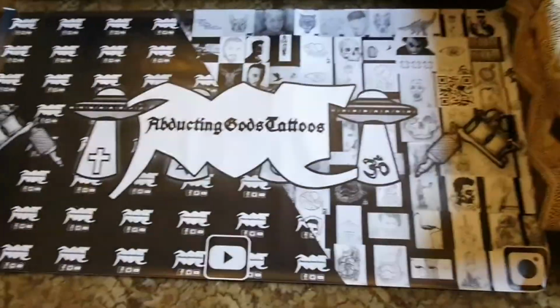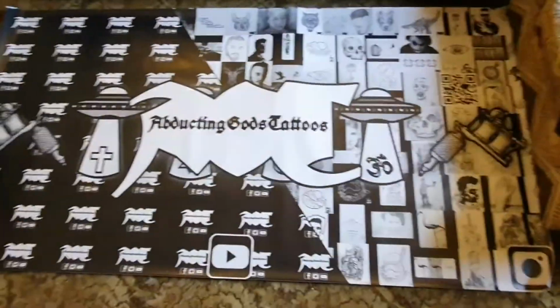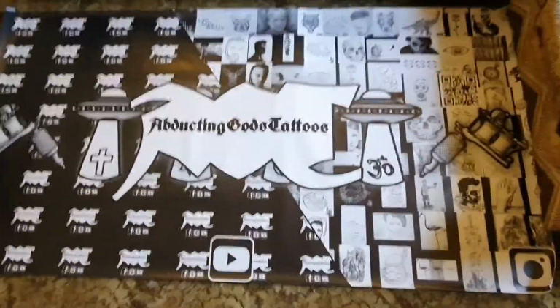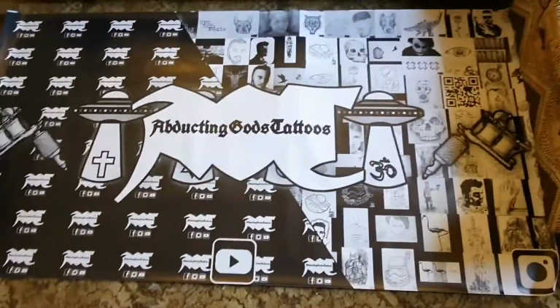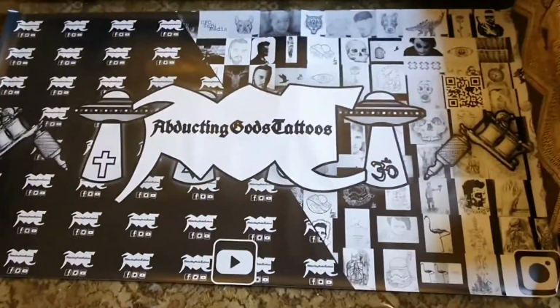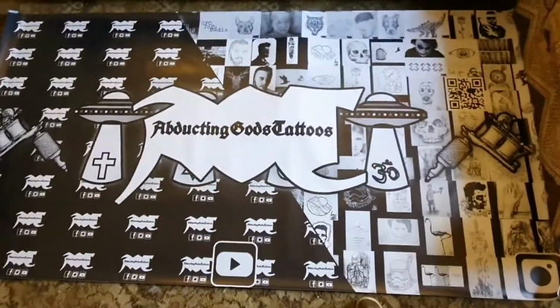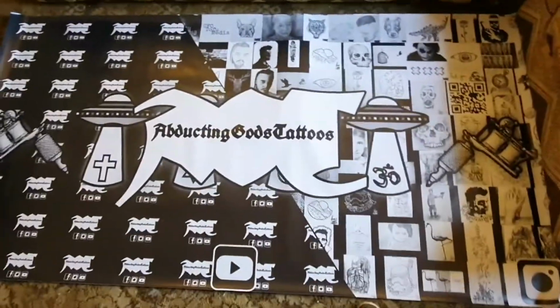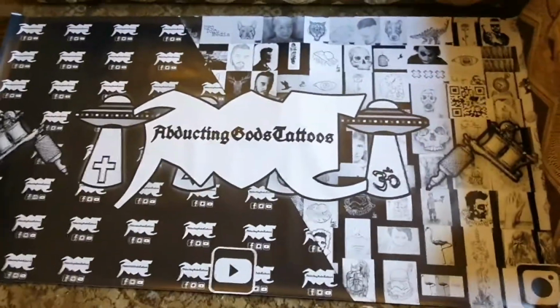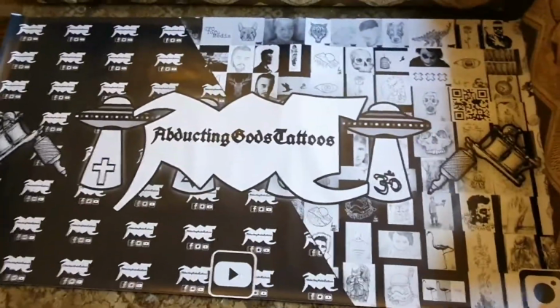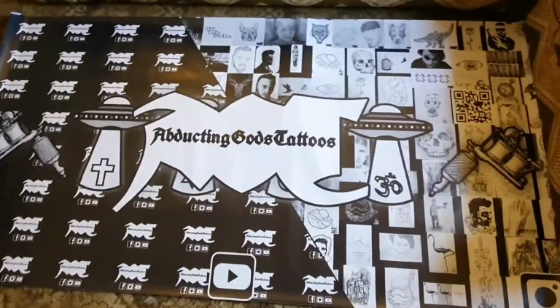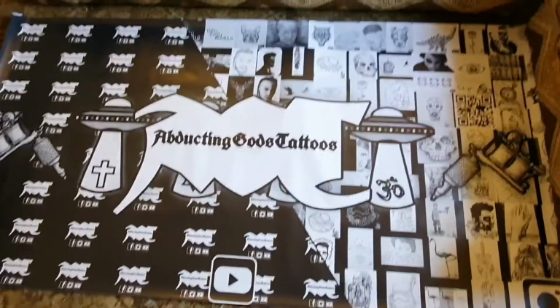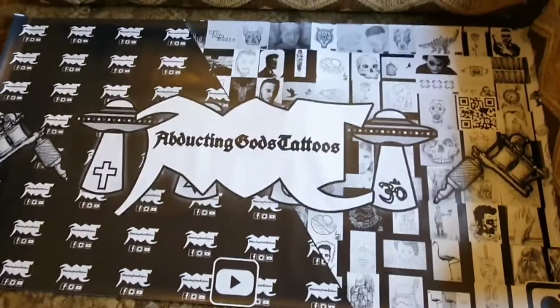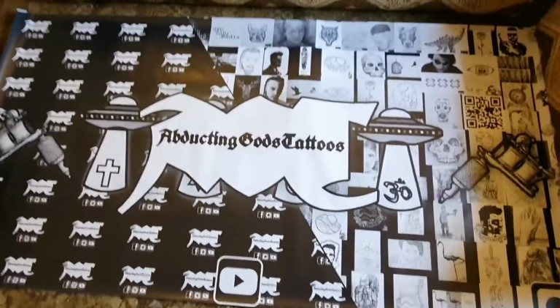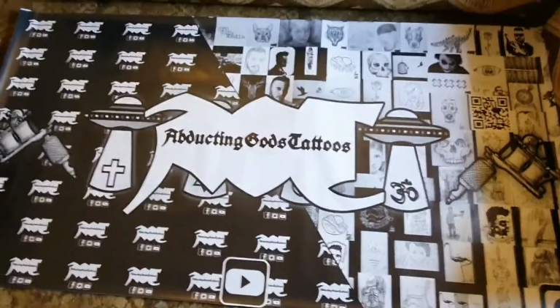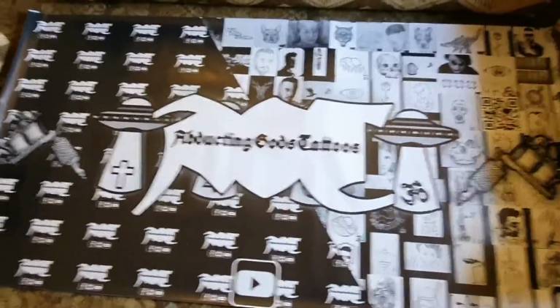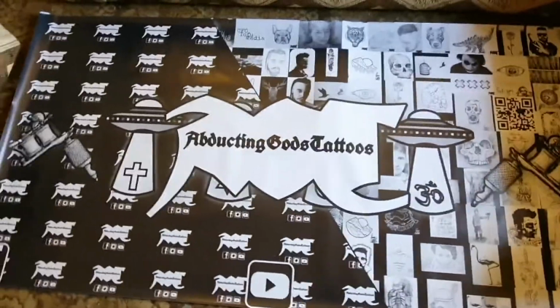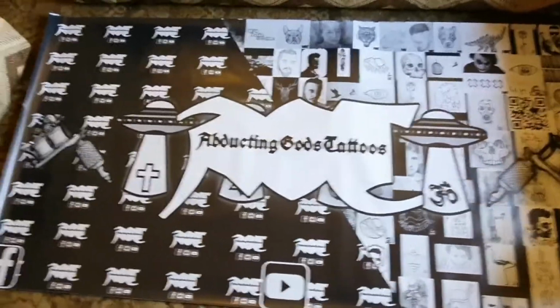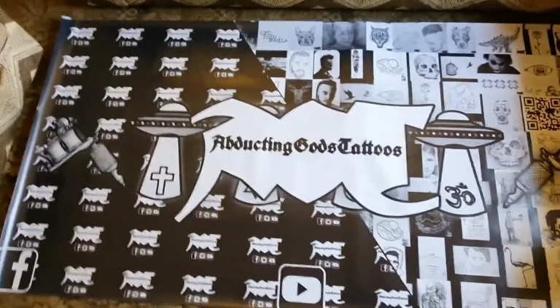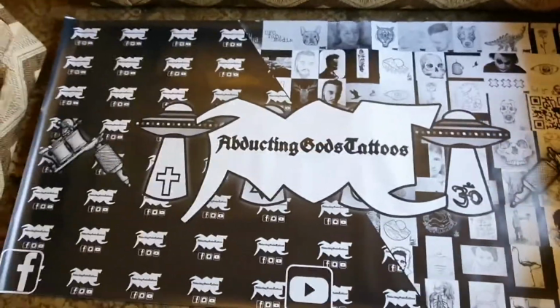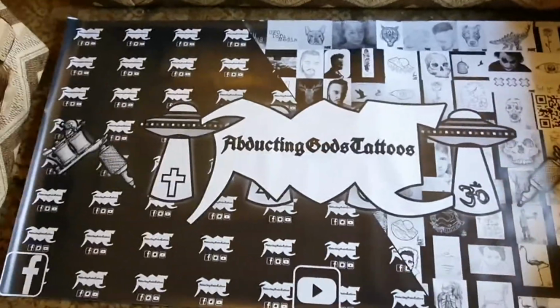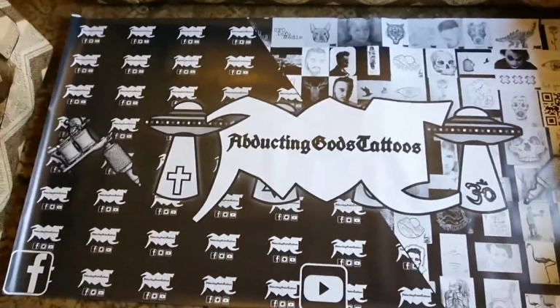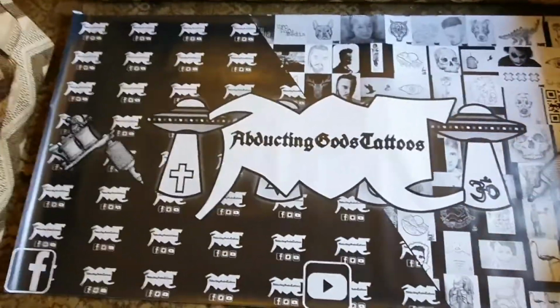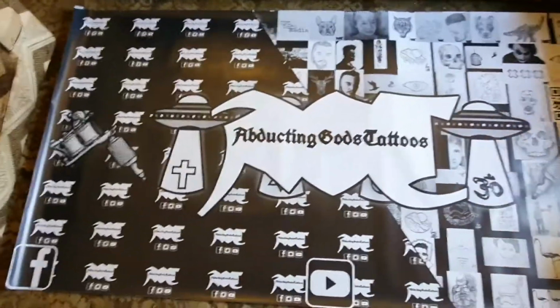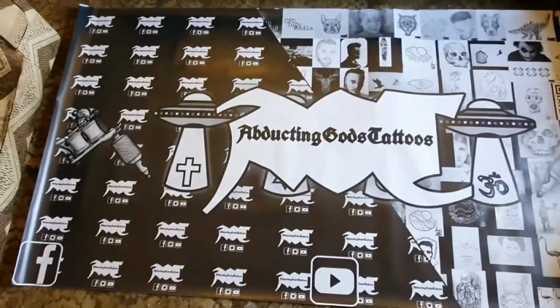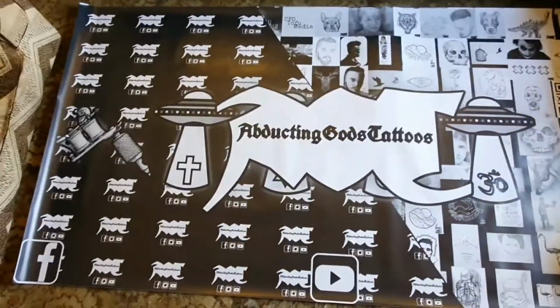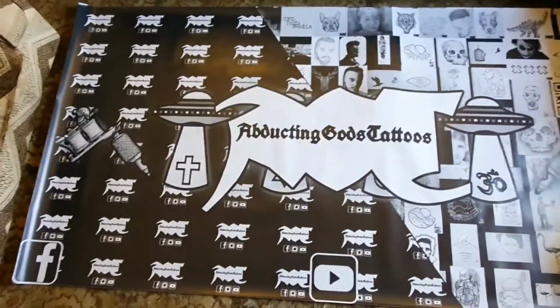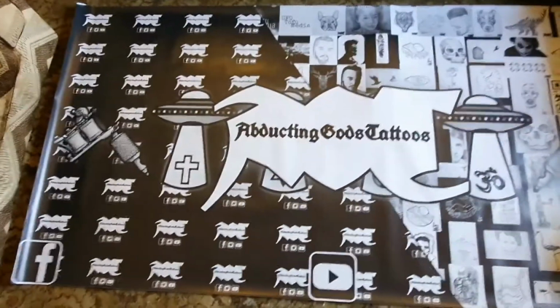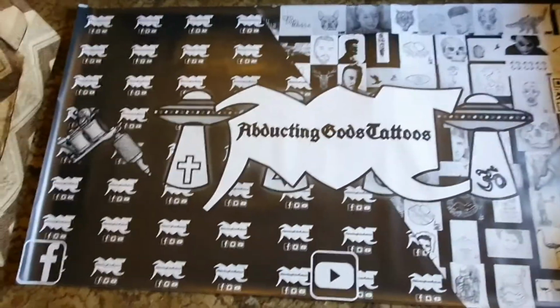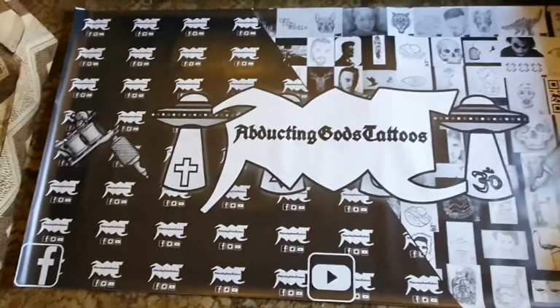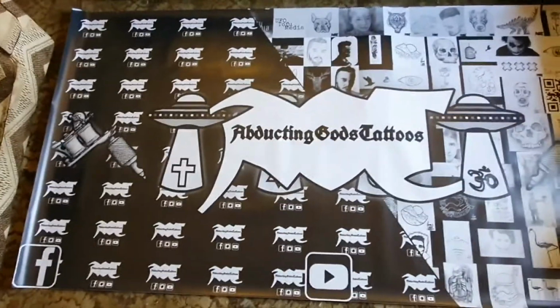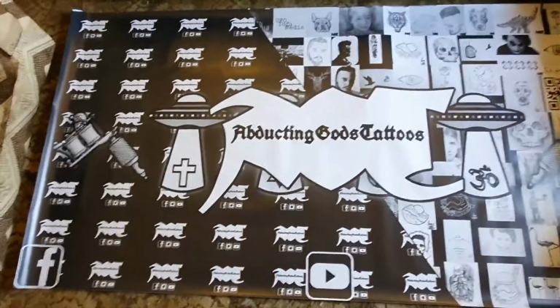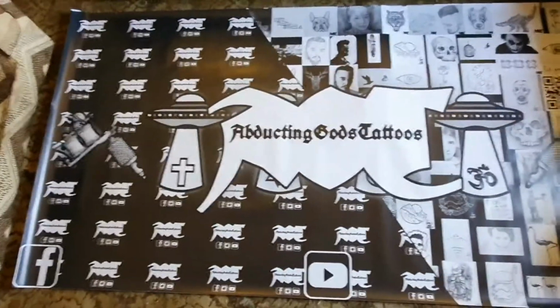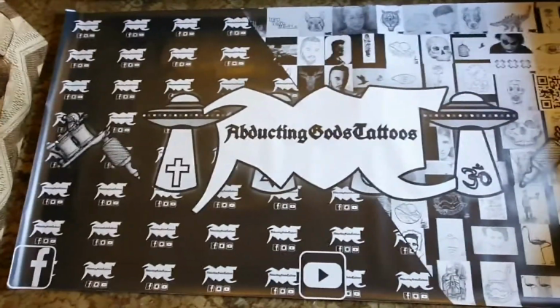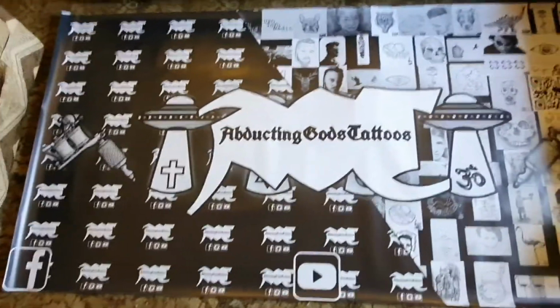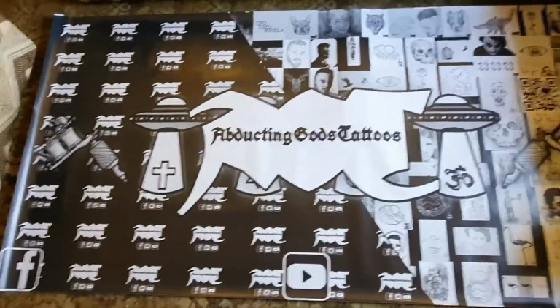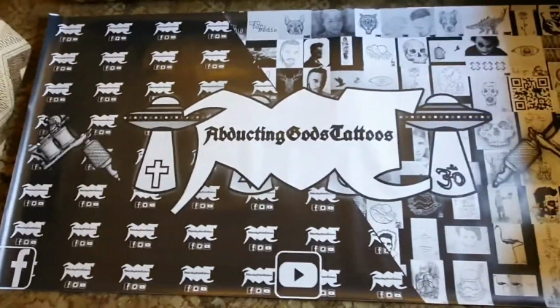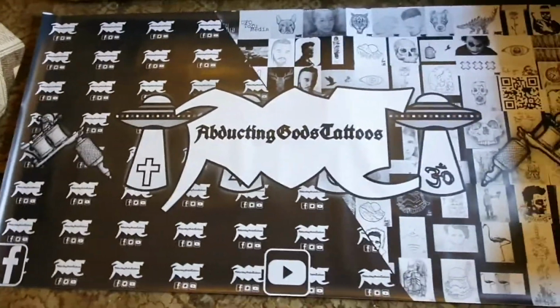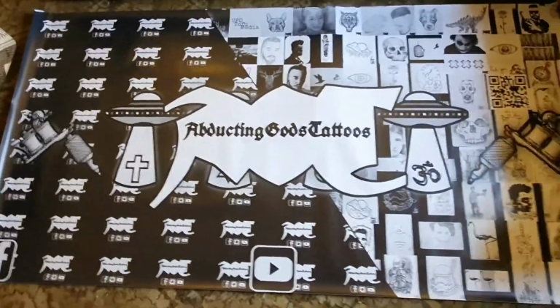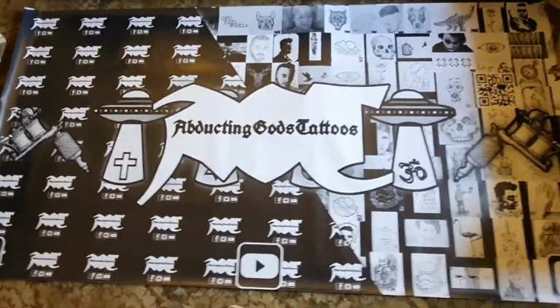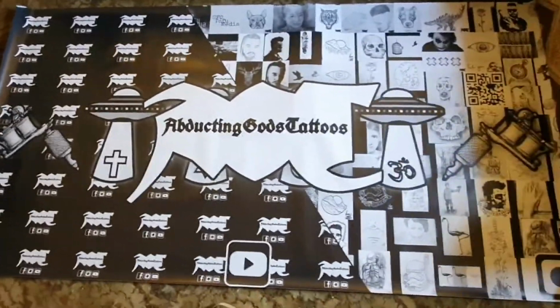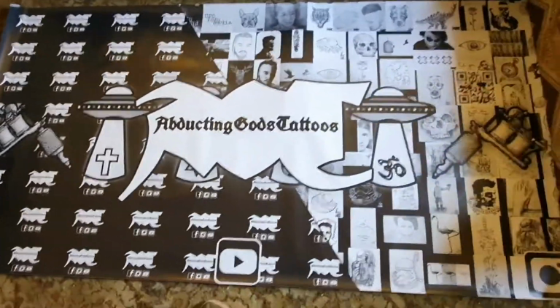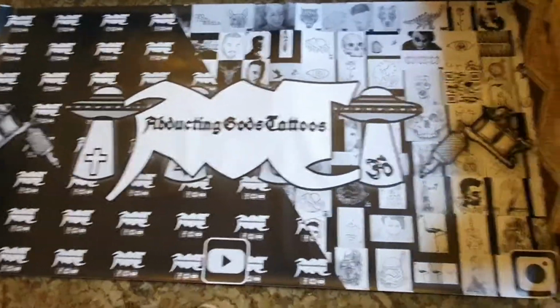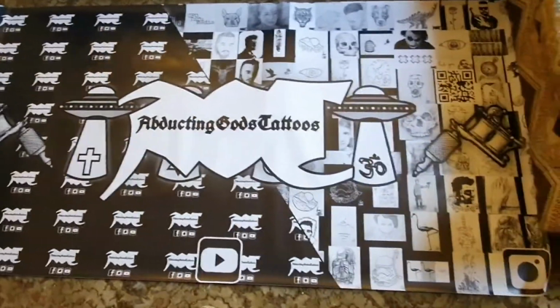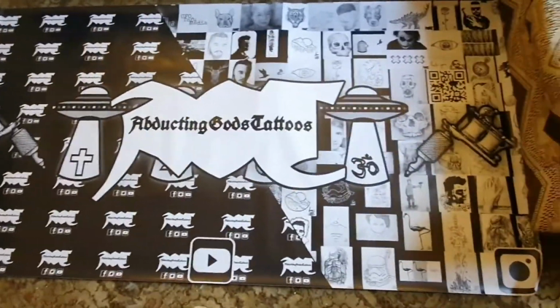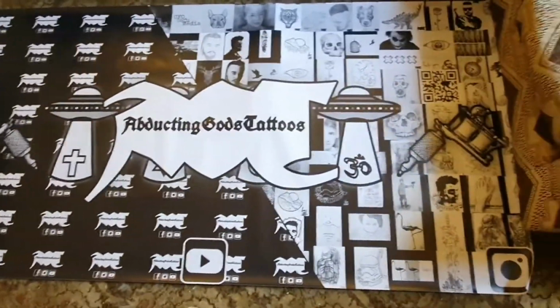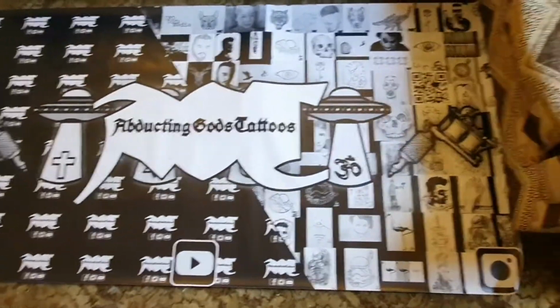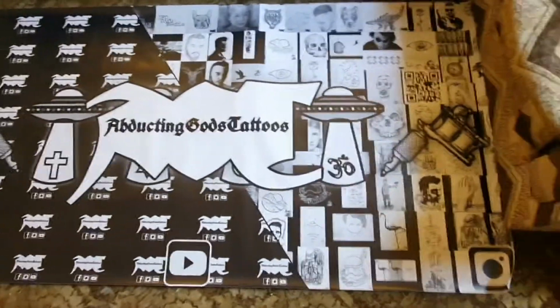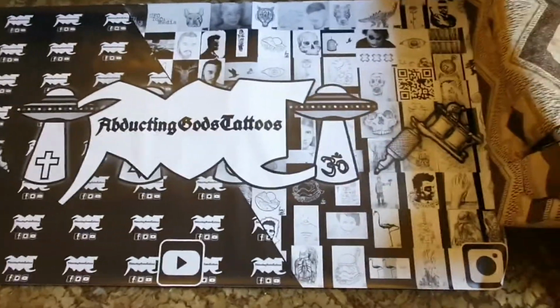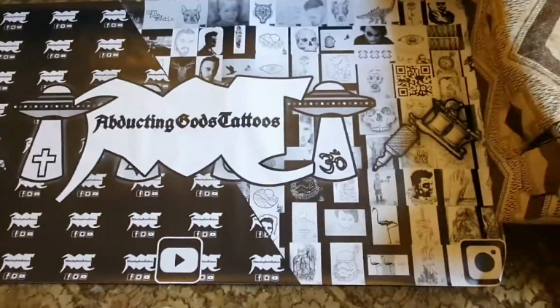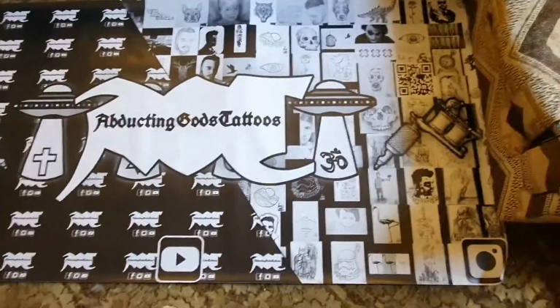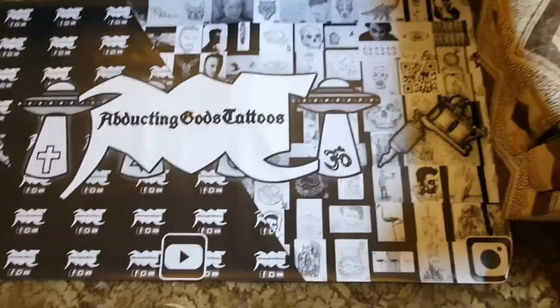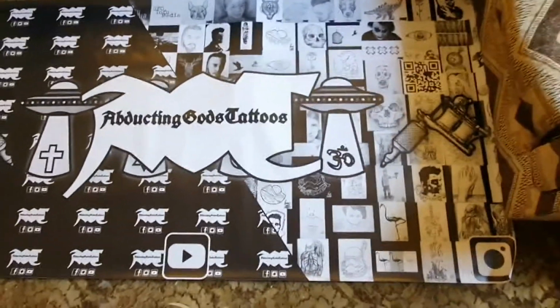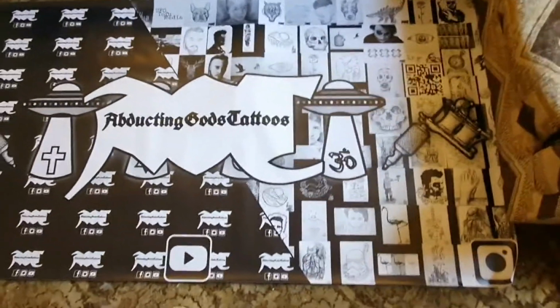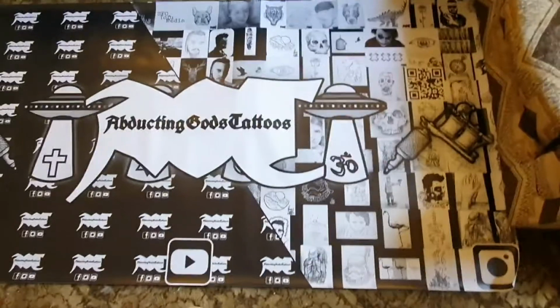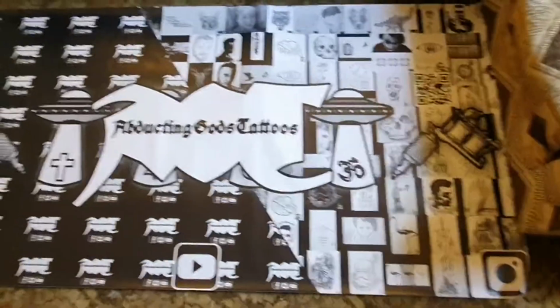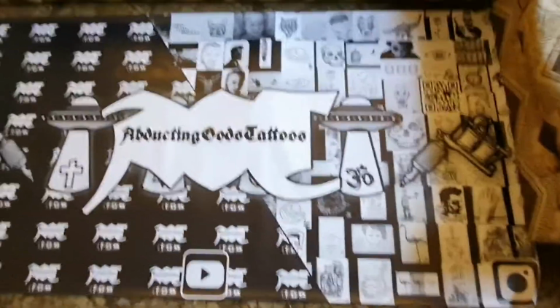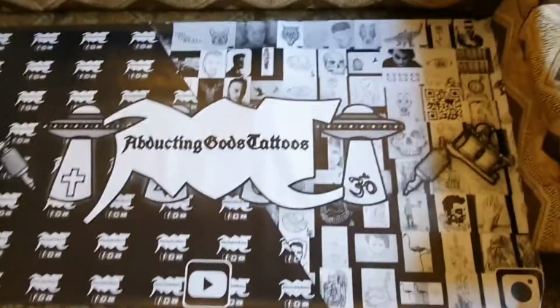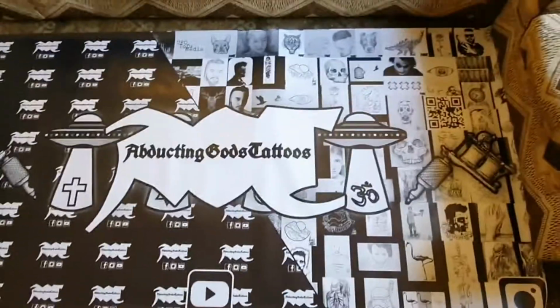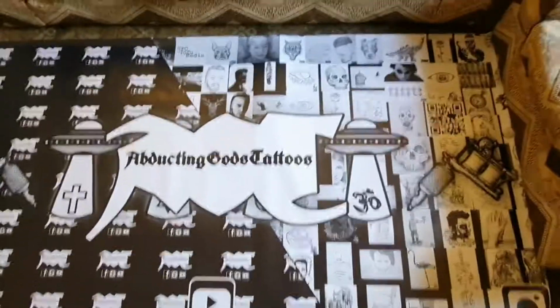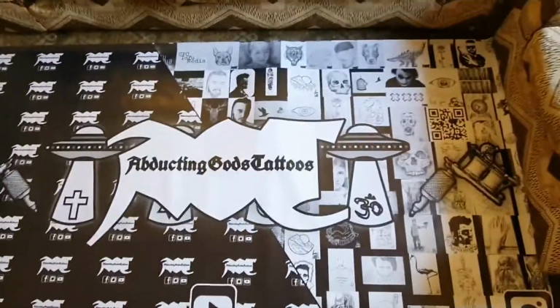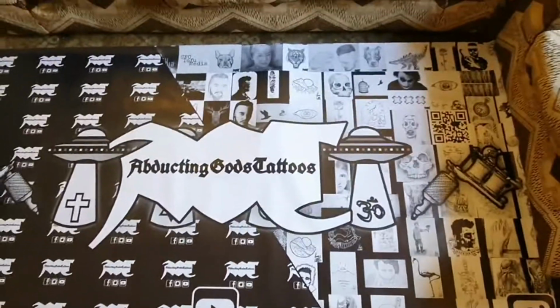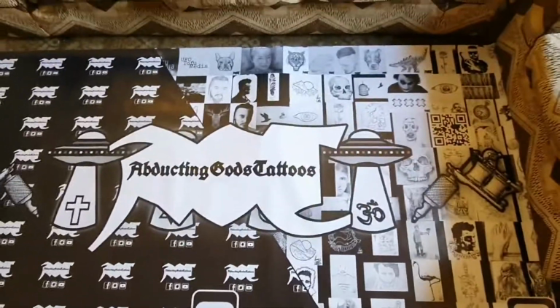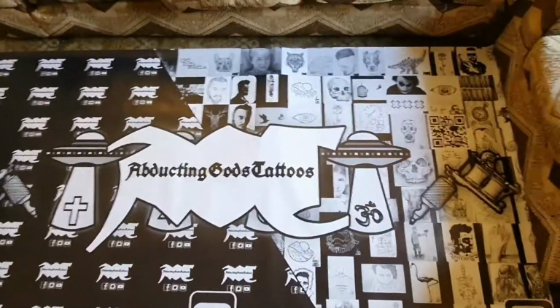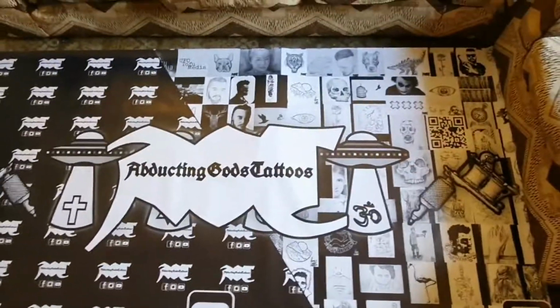Okay so here we have it, we've got the banner. It's 2 meters 30 across and 1 meter 20 above.